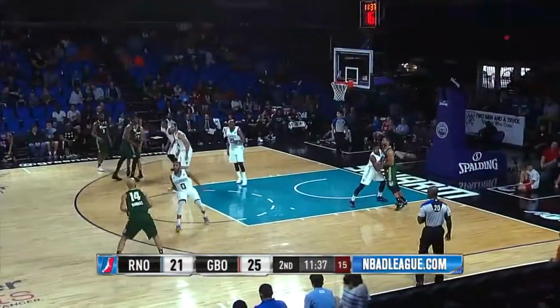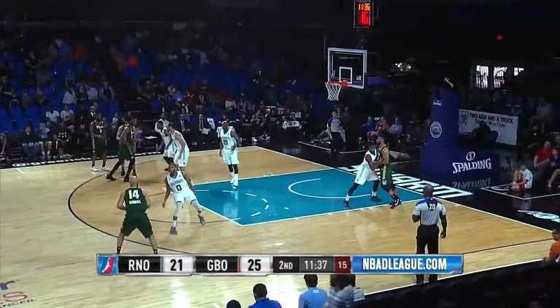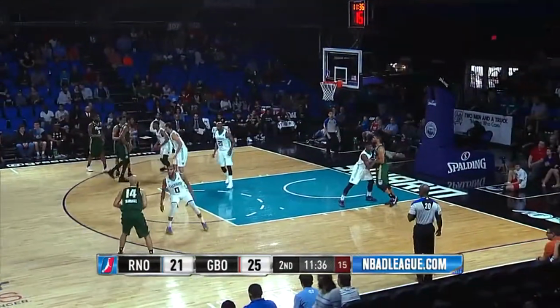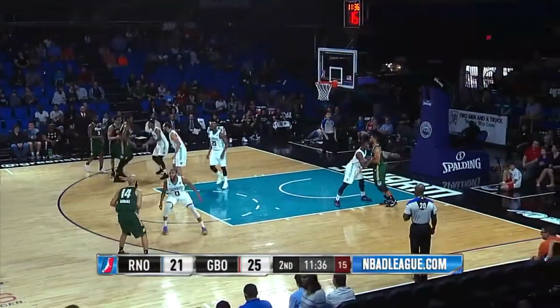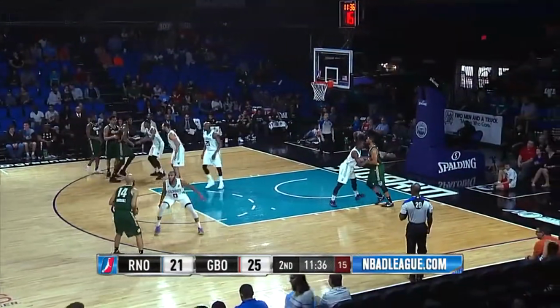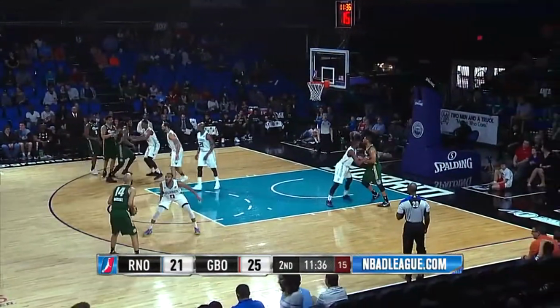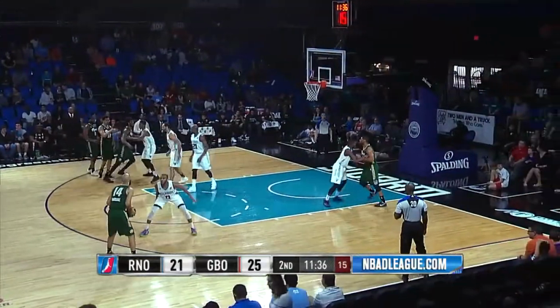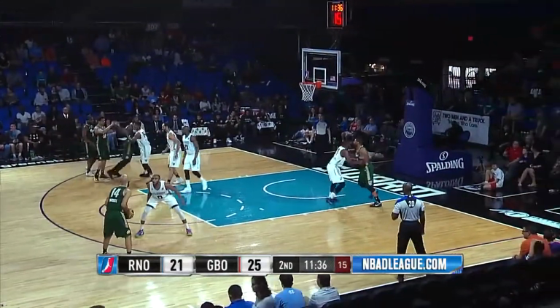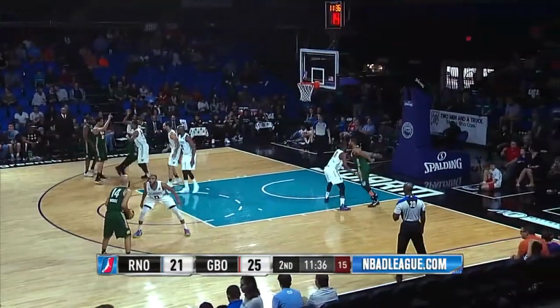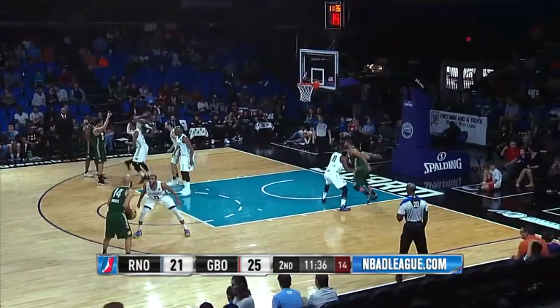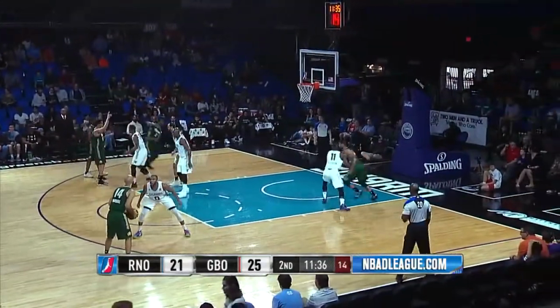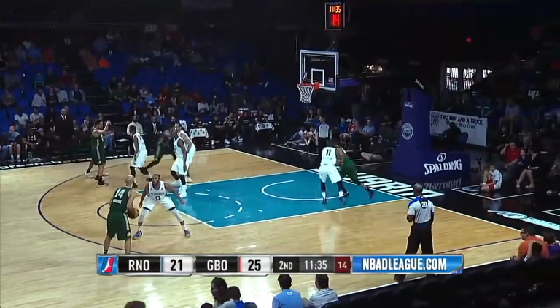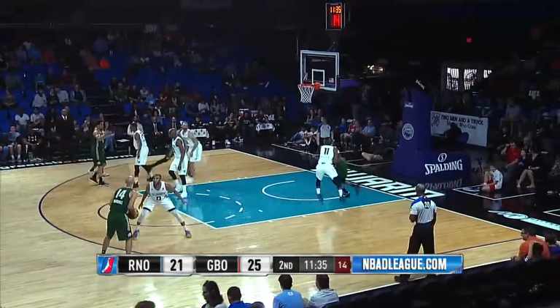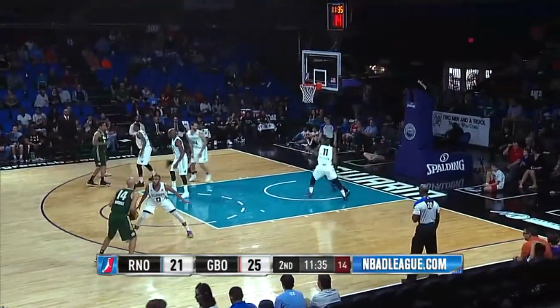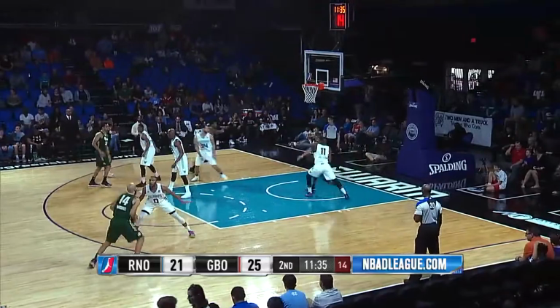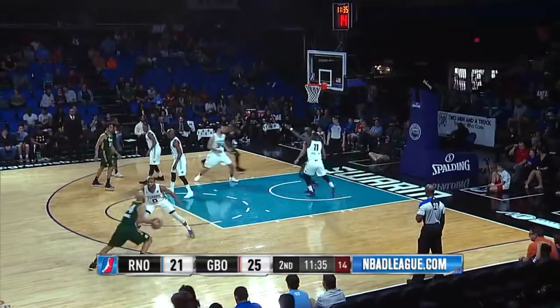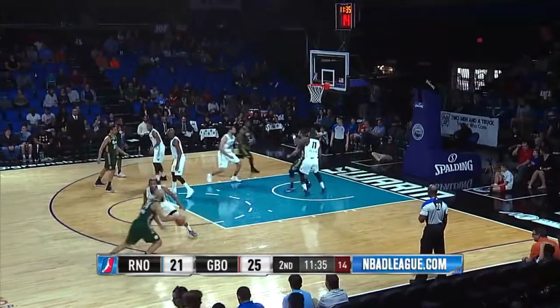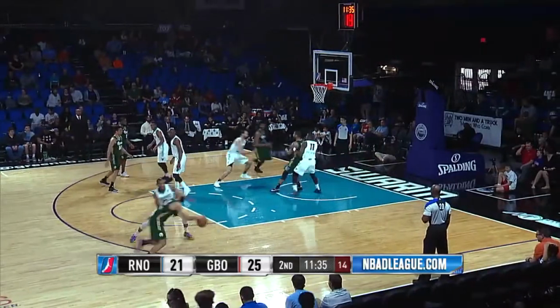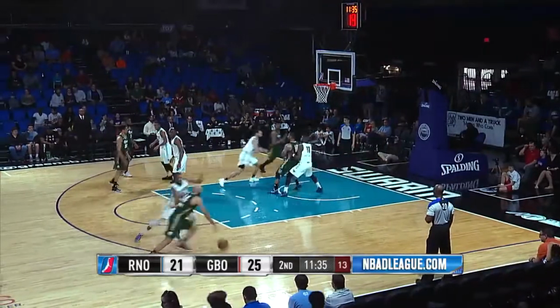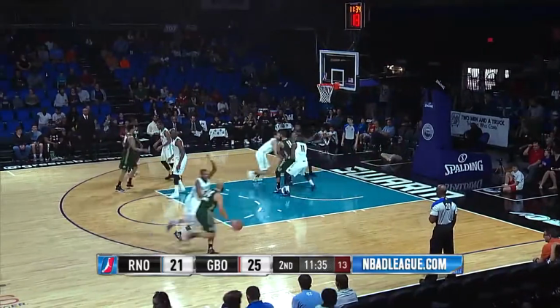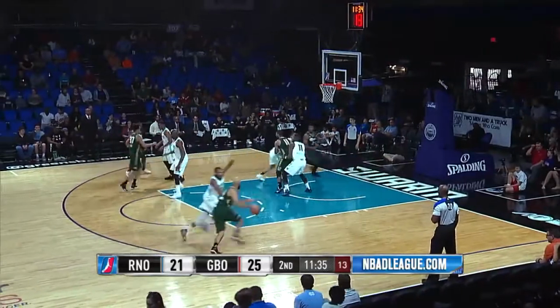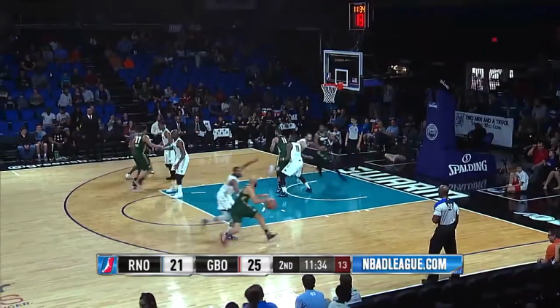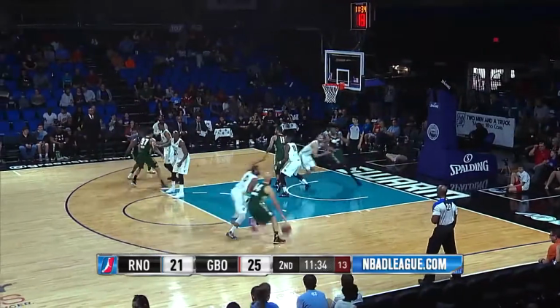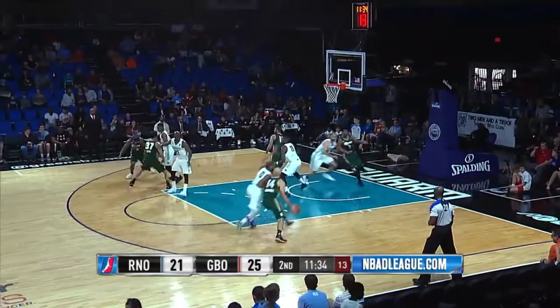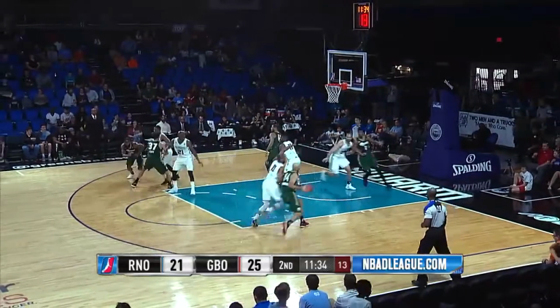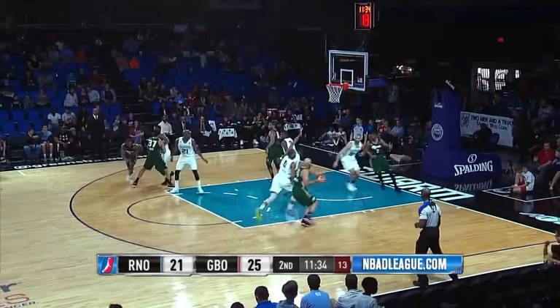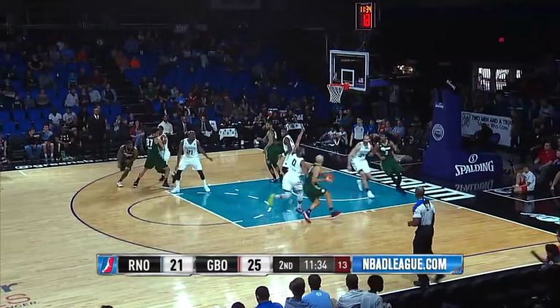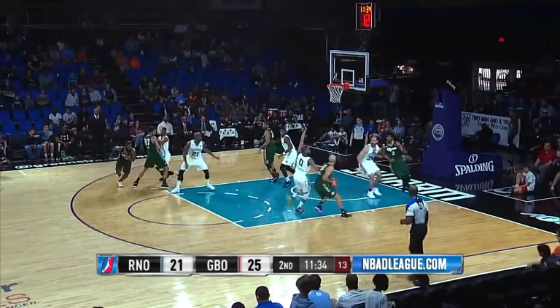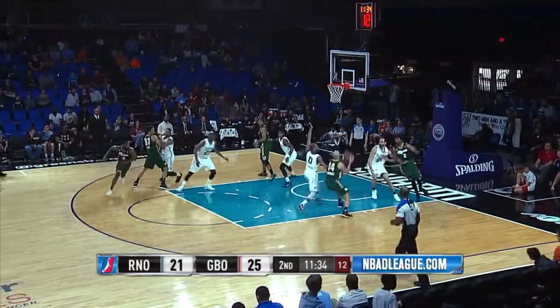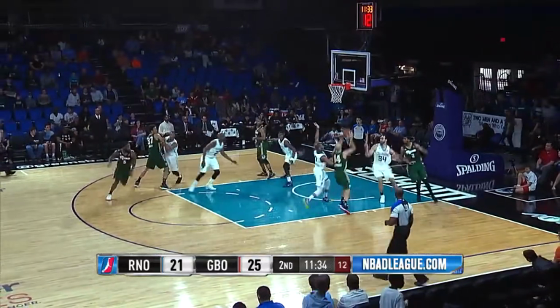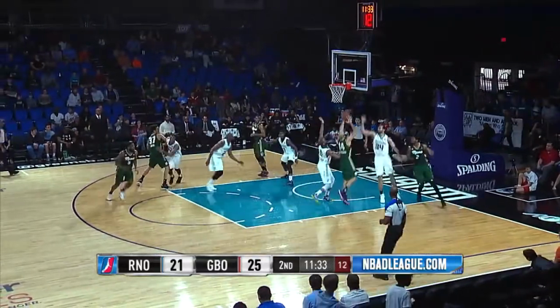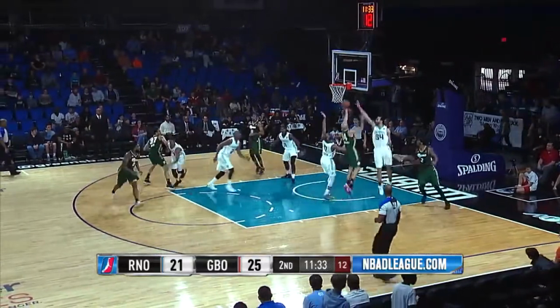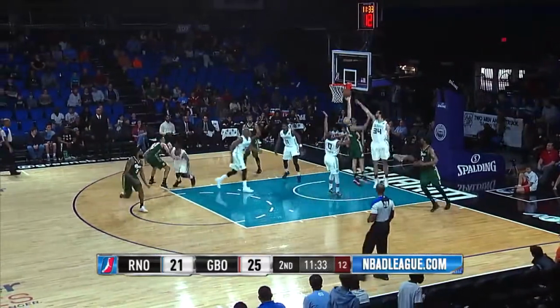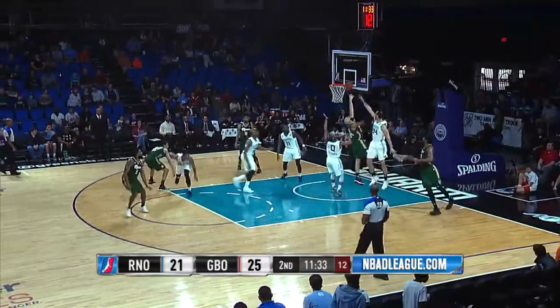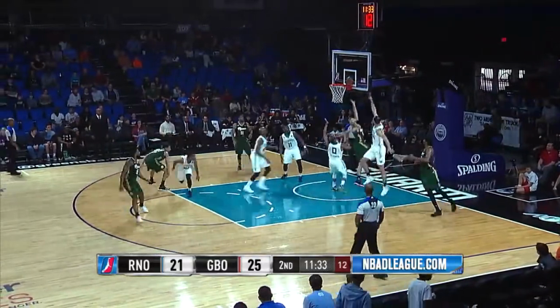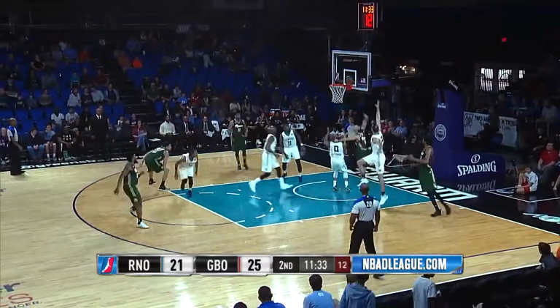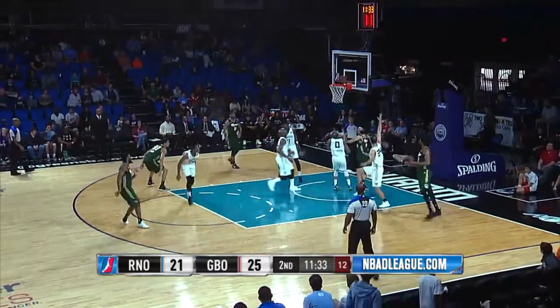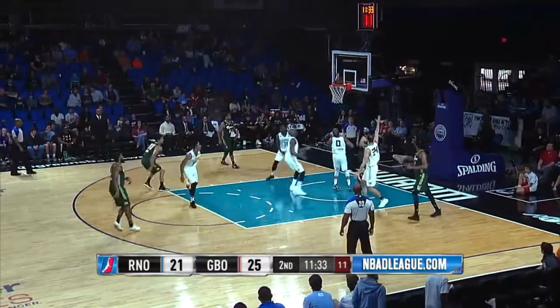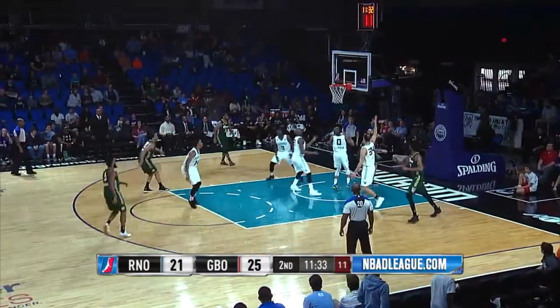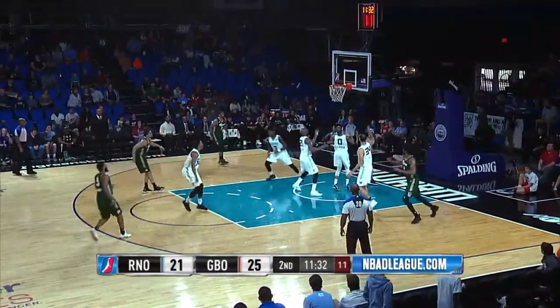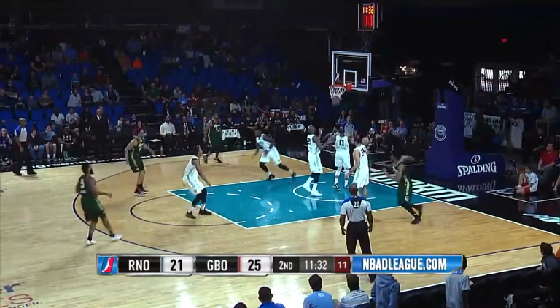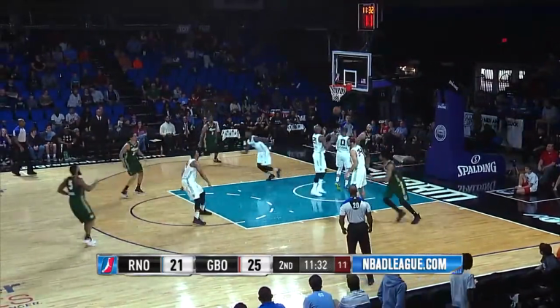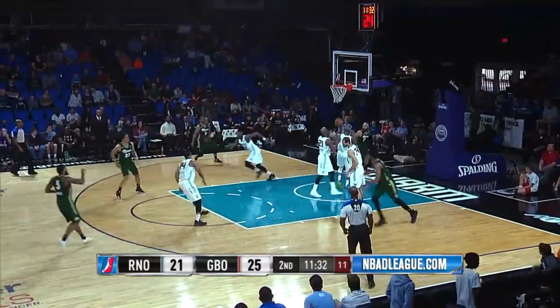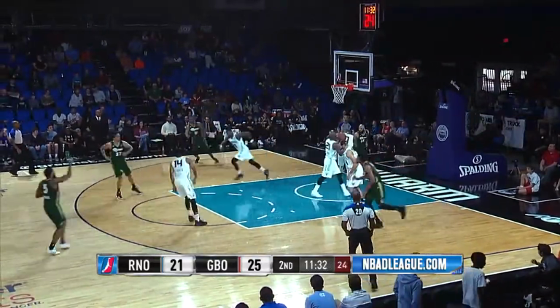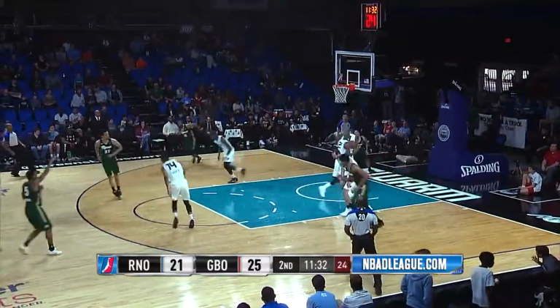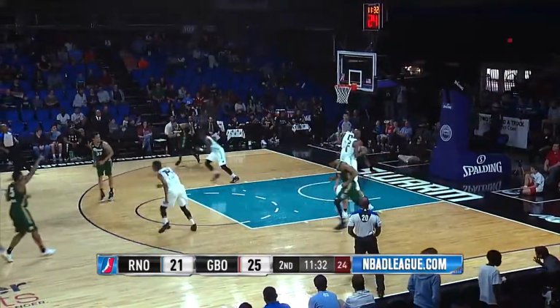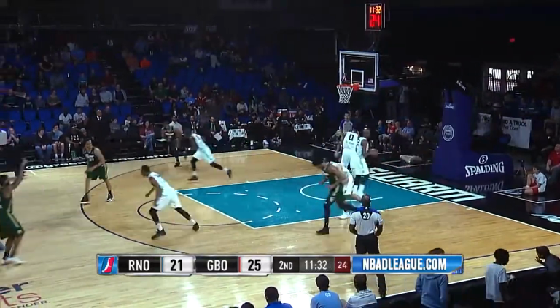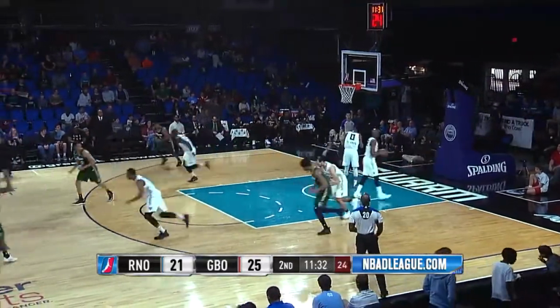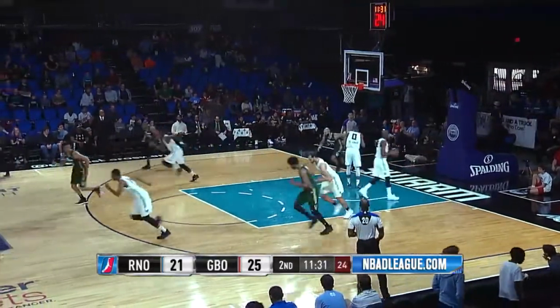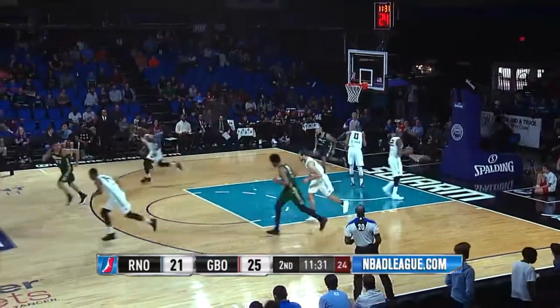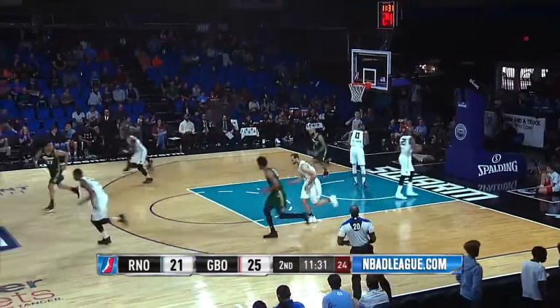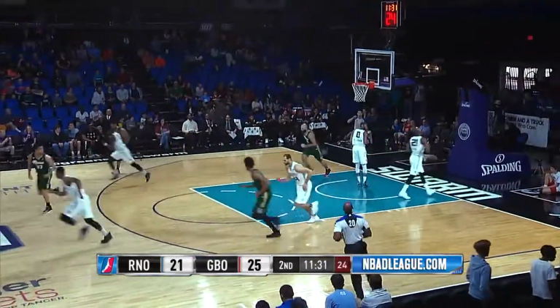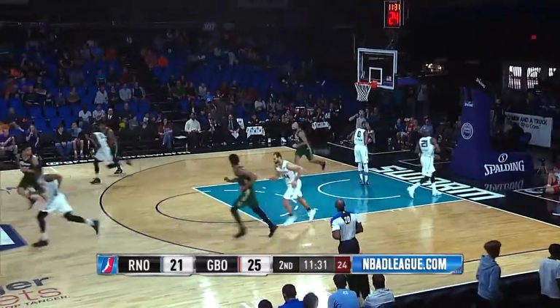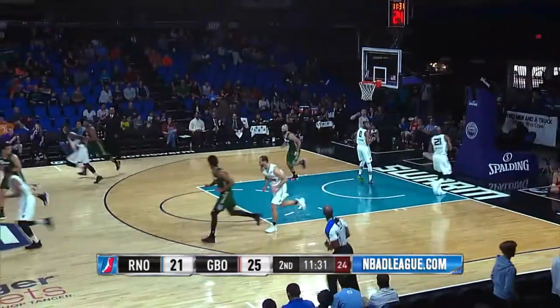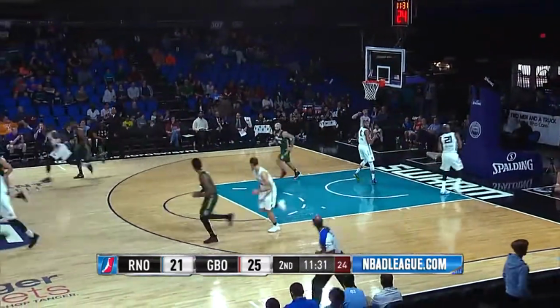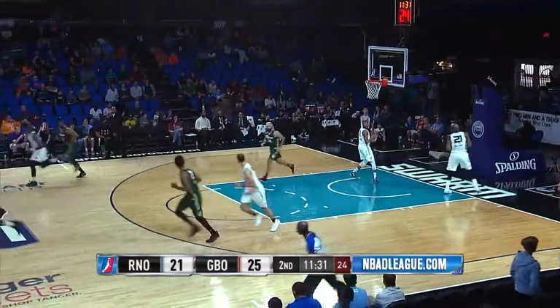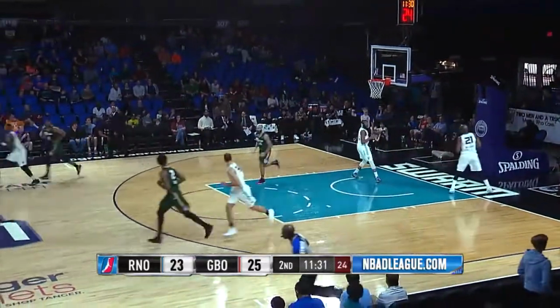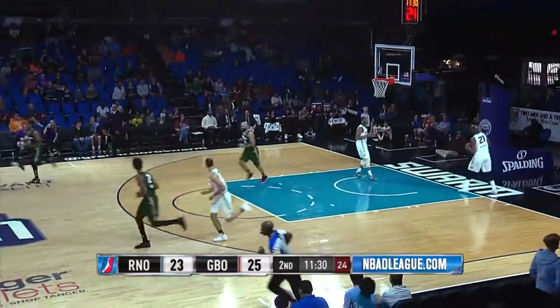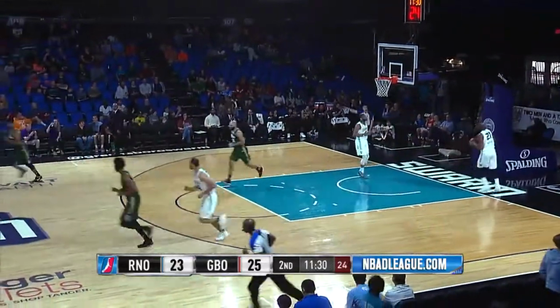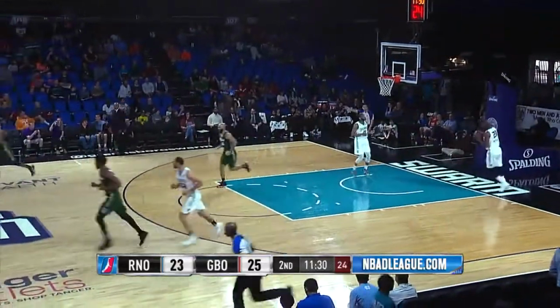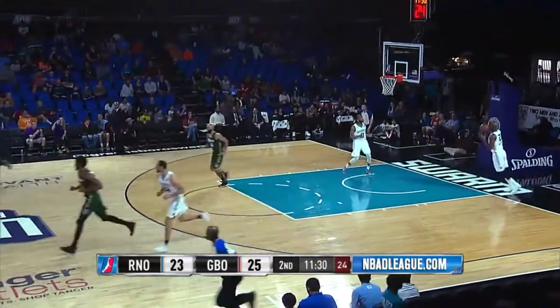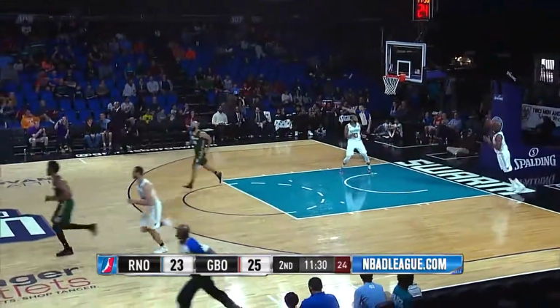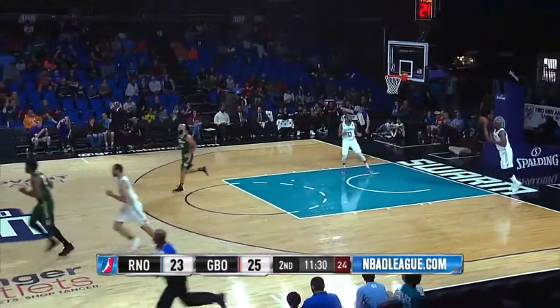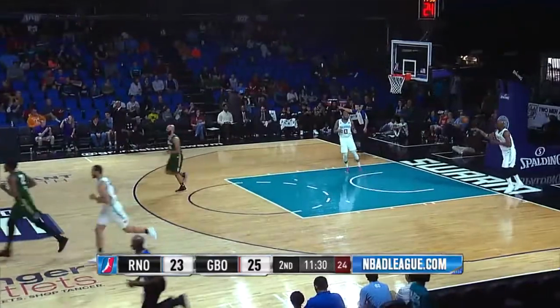Anderson is back in, 13 to shoot for the Bighorns. Here's Kendall Marshall driving in, left-hand layup is good off the glass.